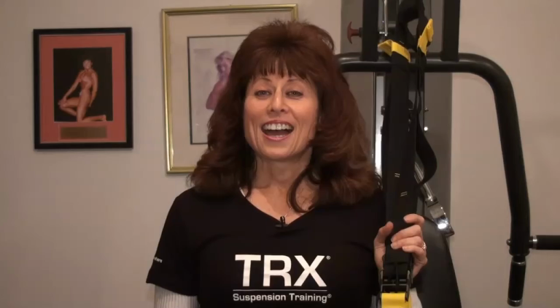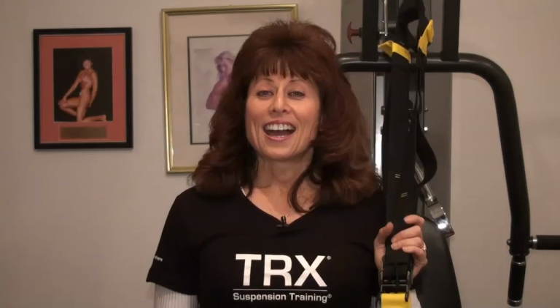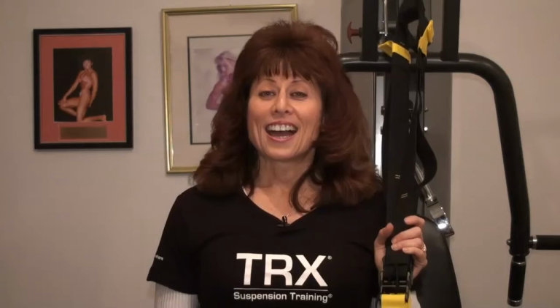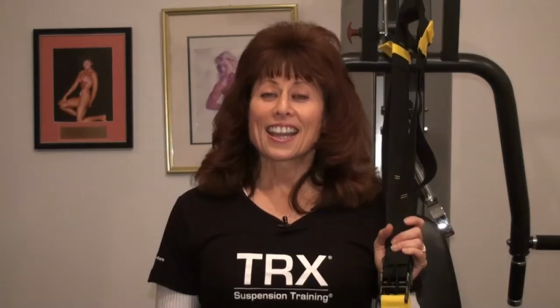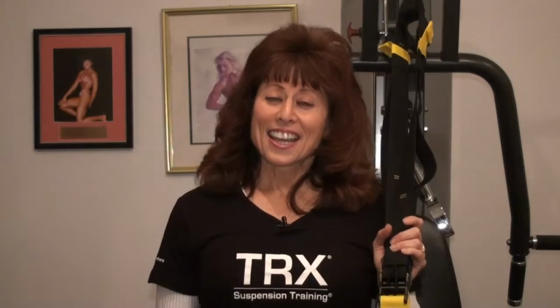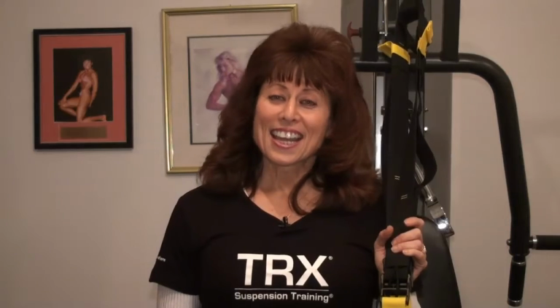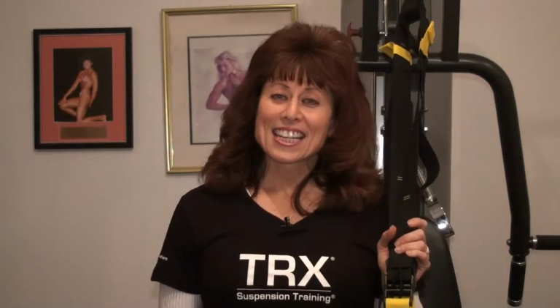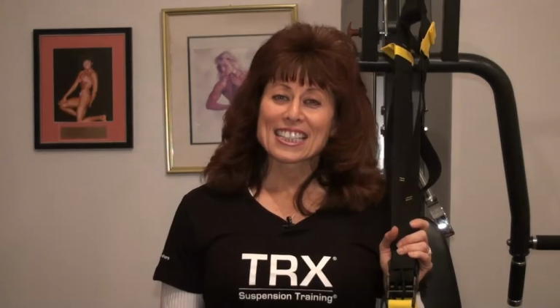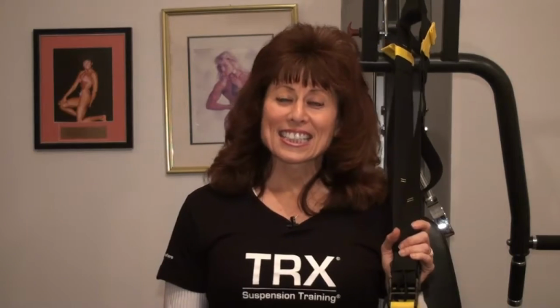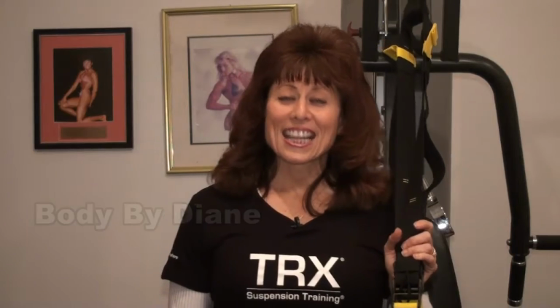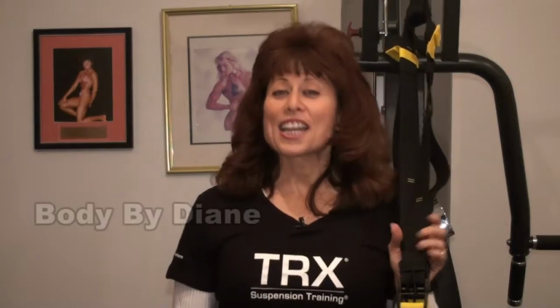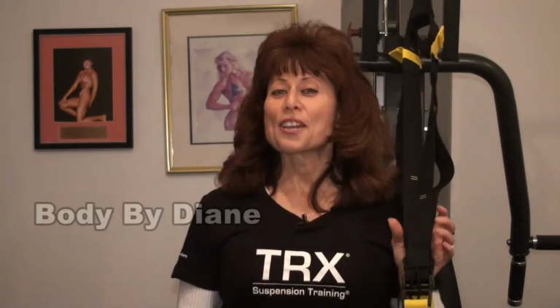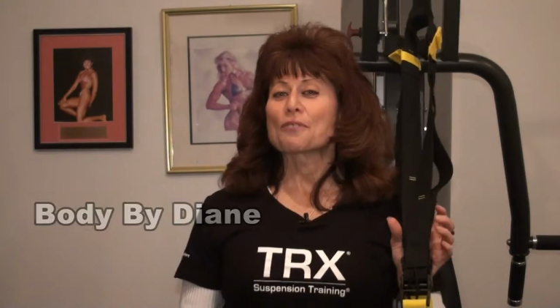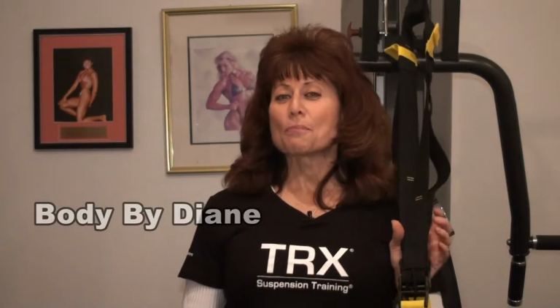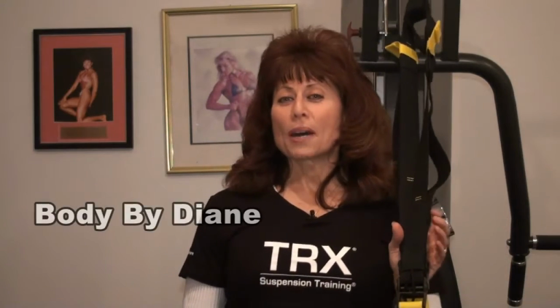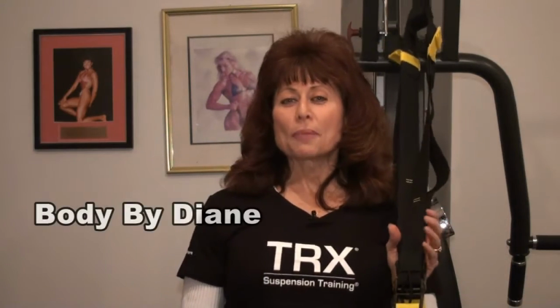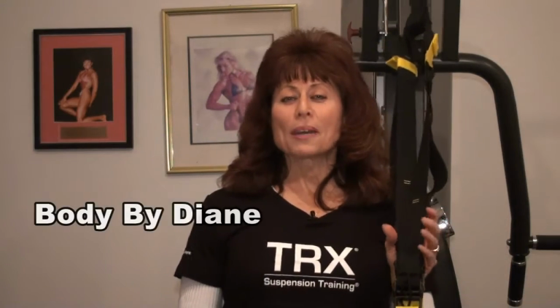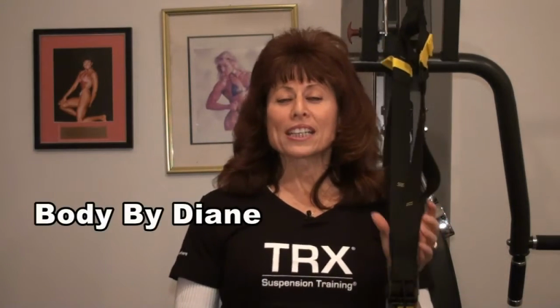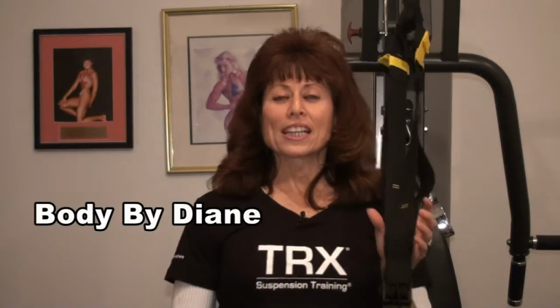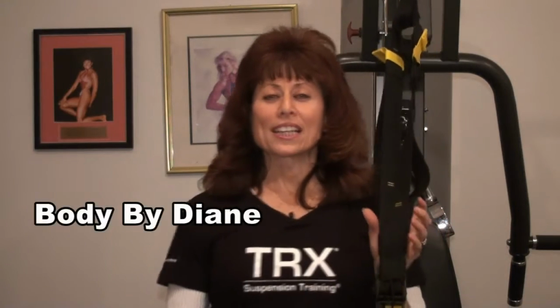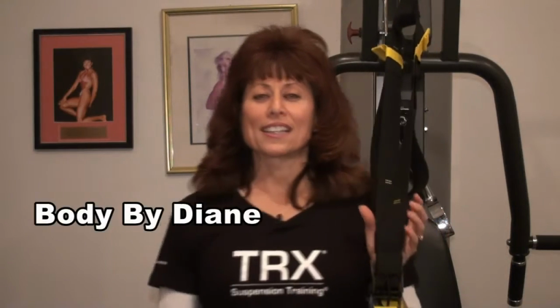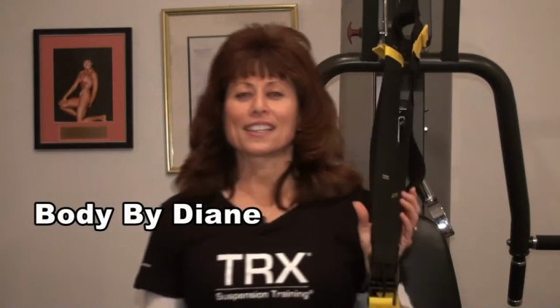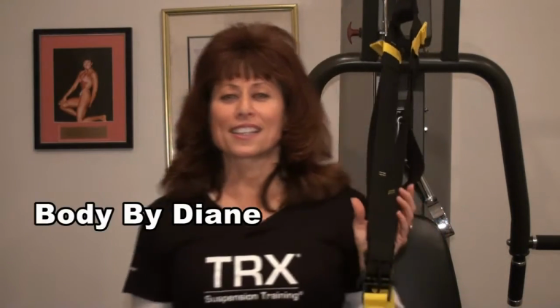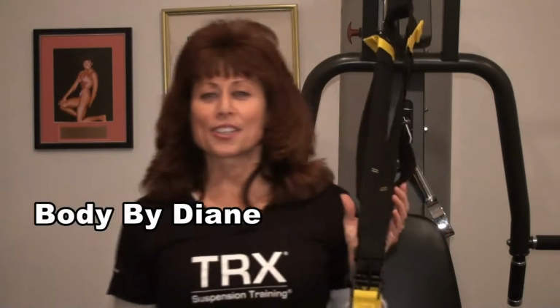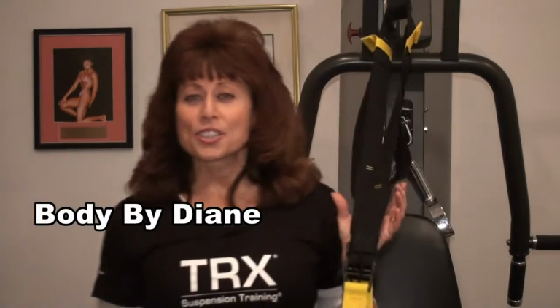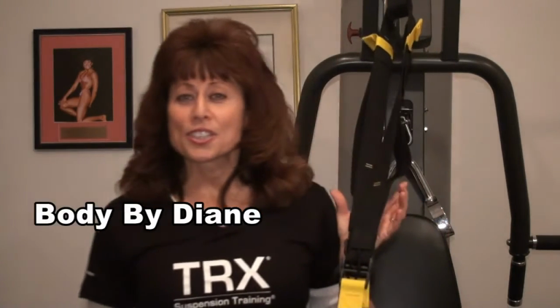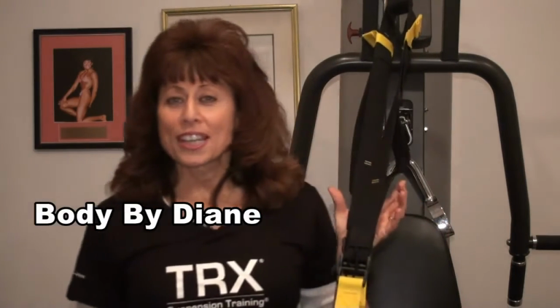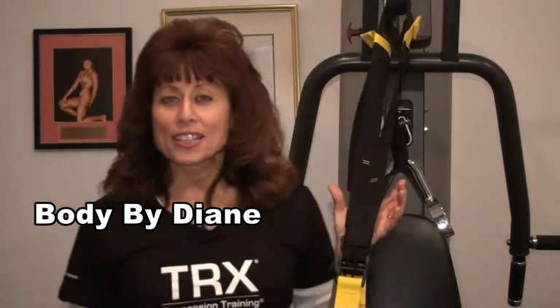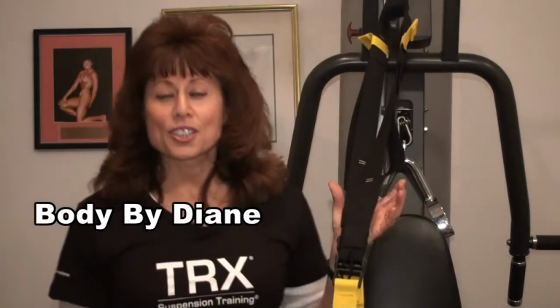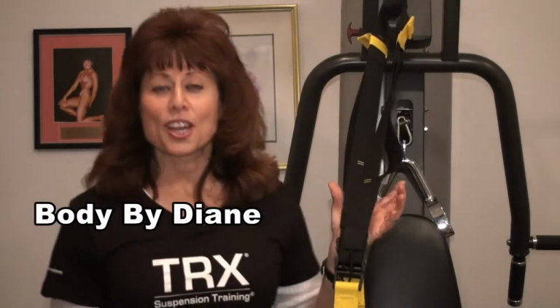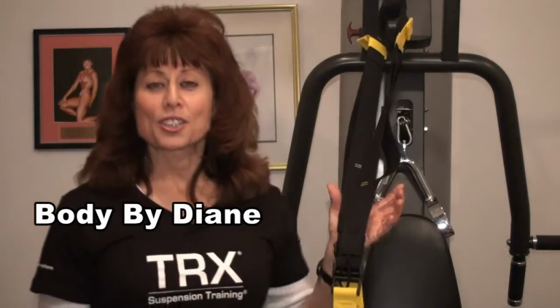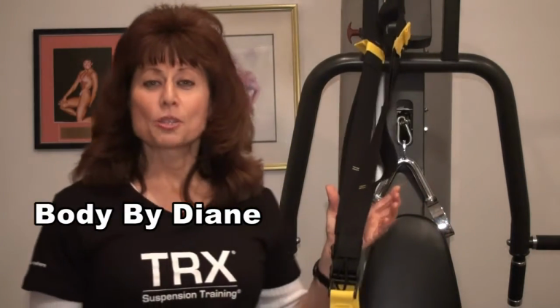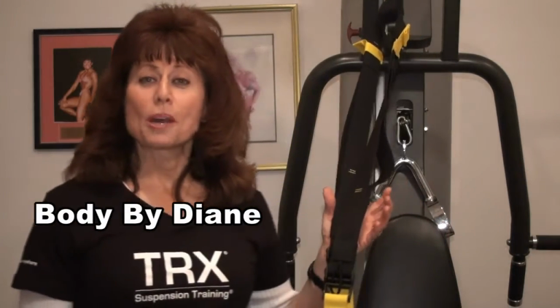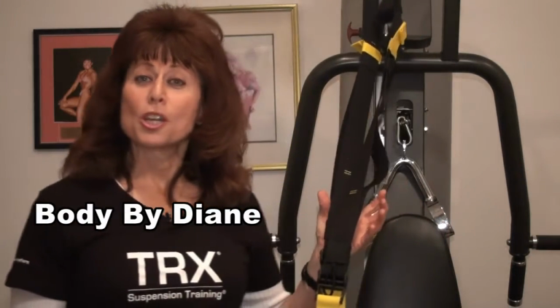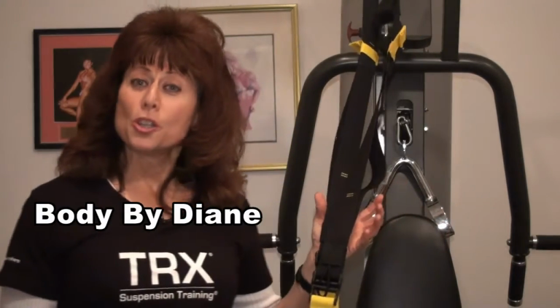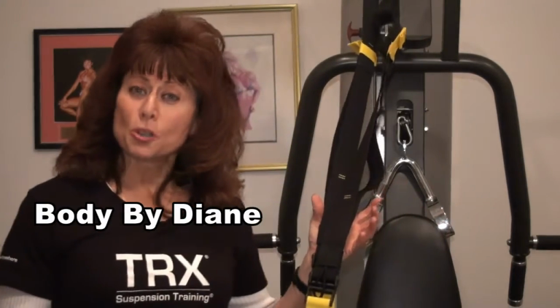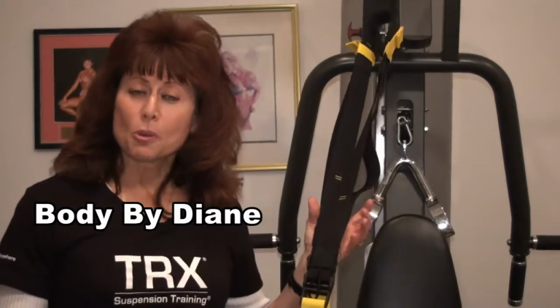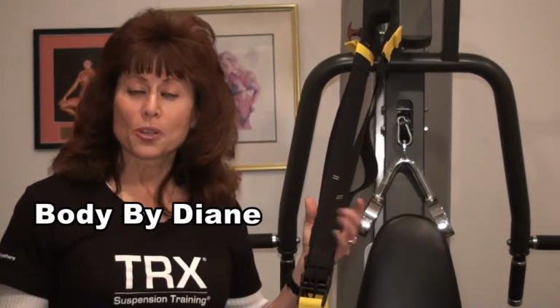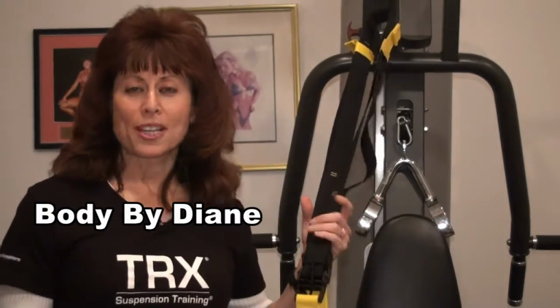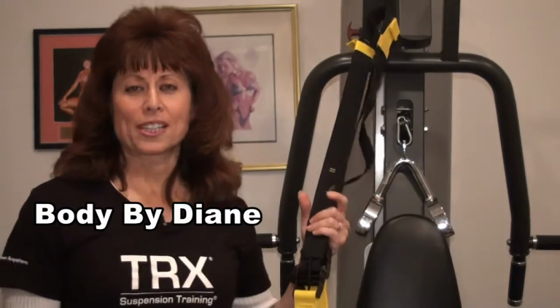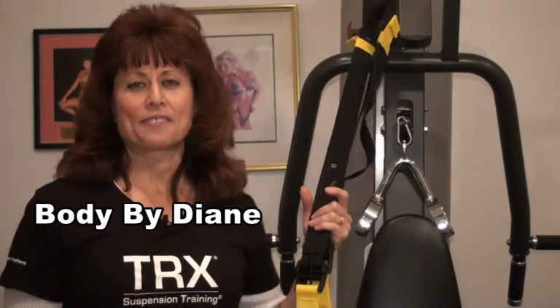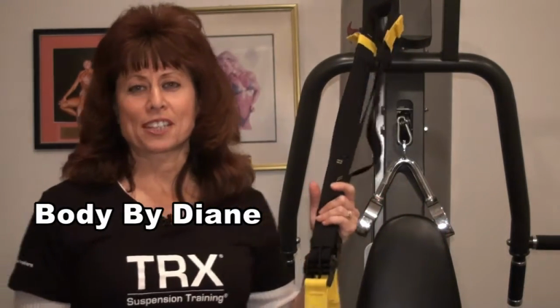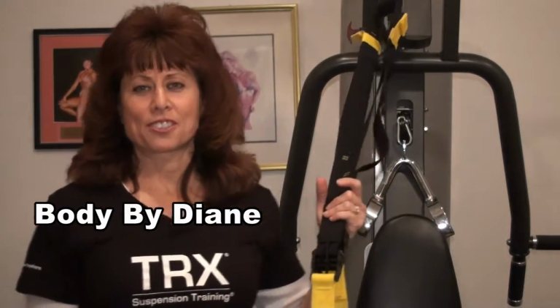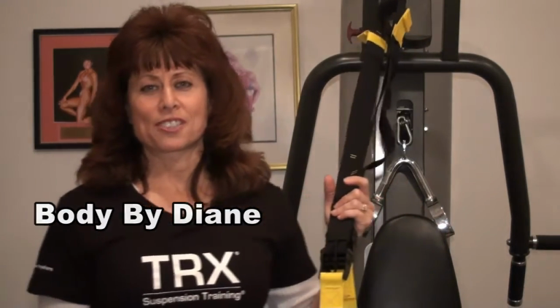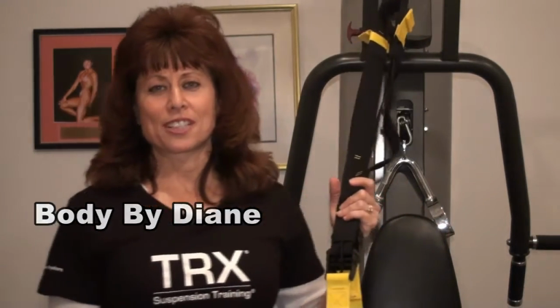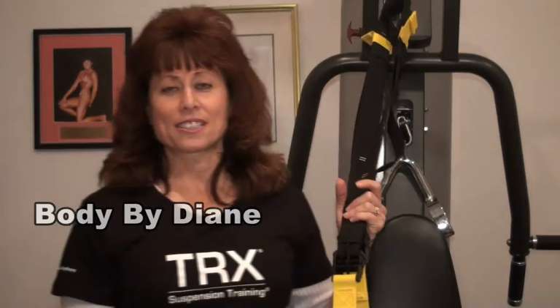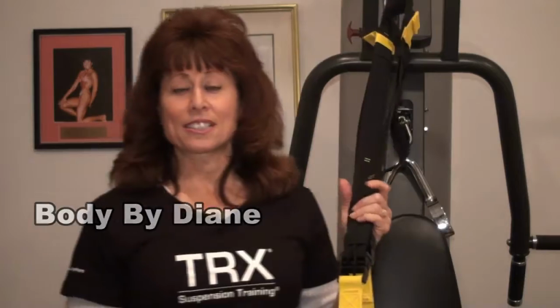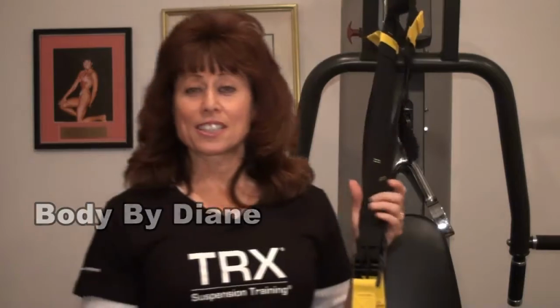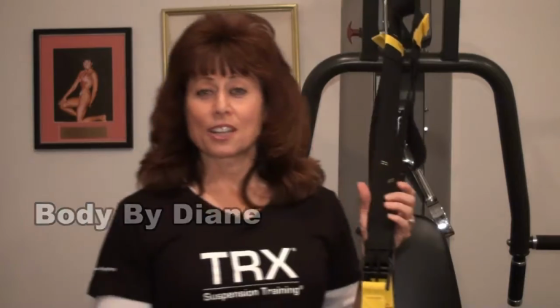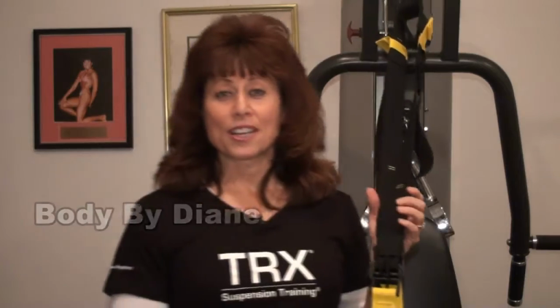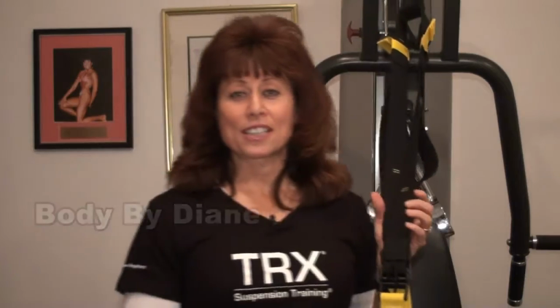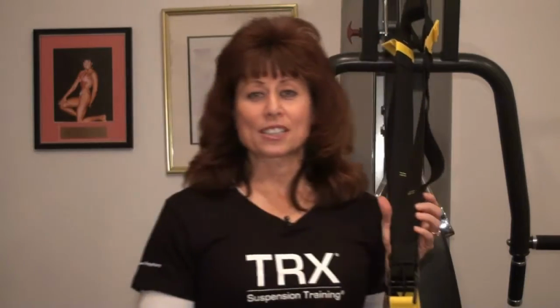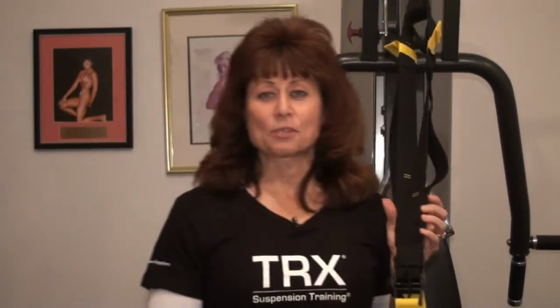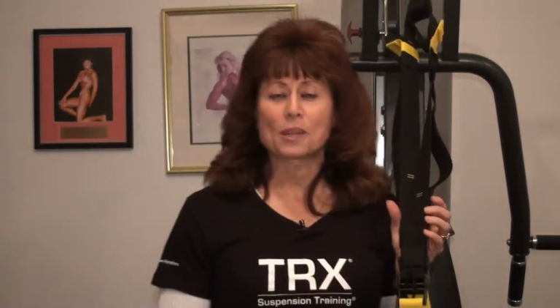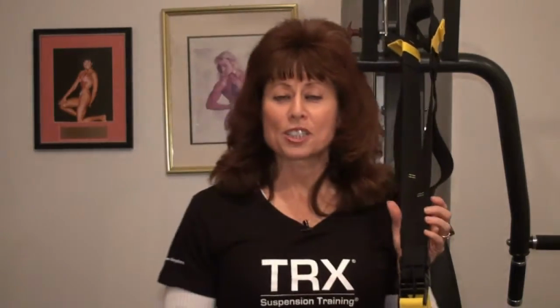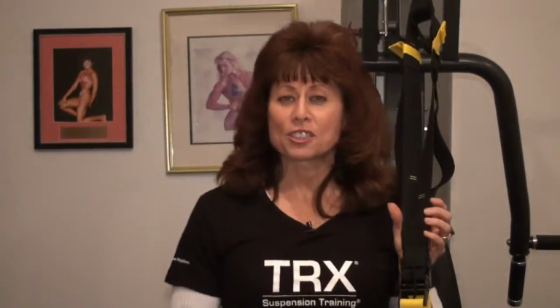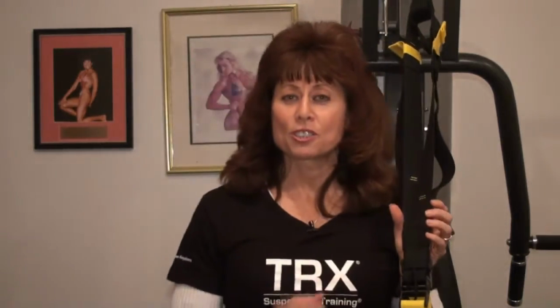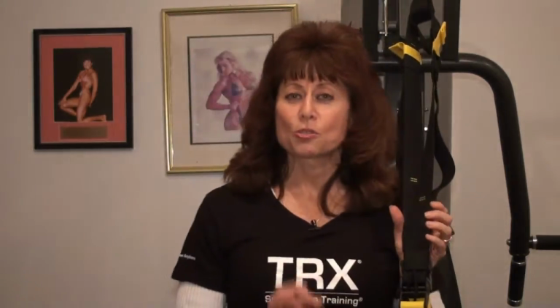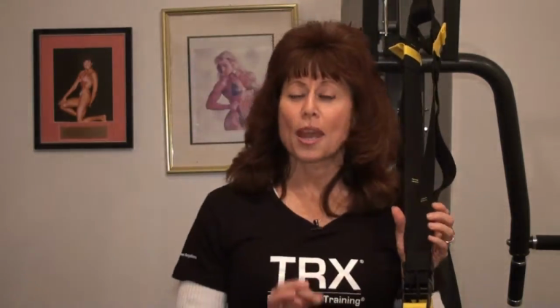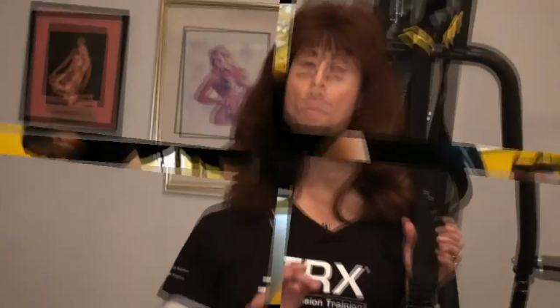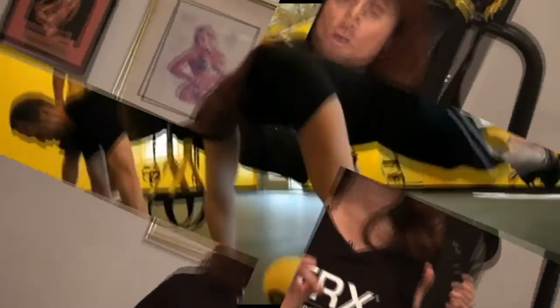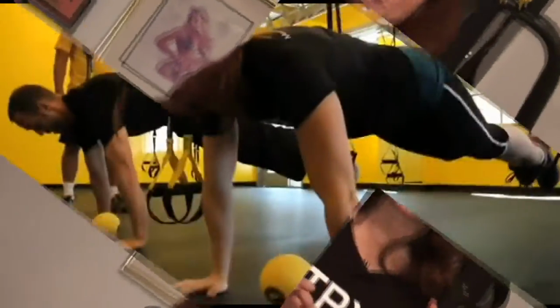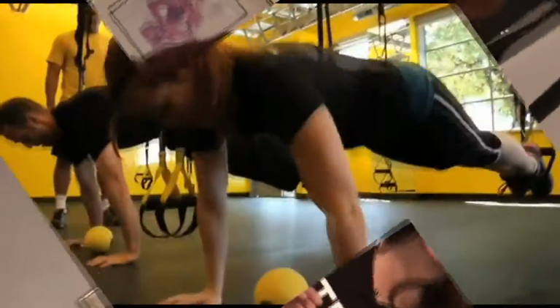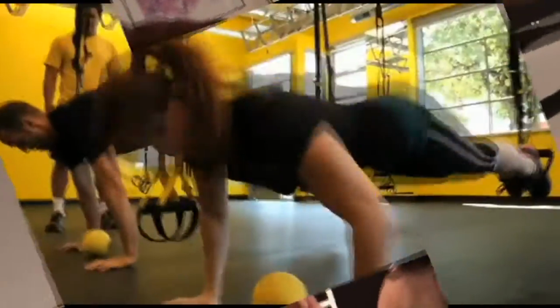Hi guys, Diane from Body by Diane here today to talk to you about a new modality of exercise: the TRX Suspension Strap Training.